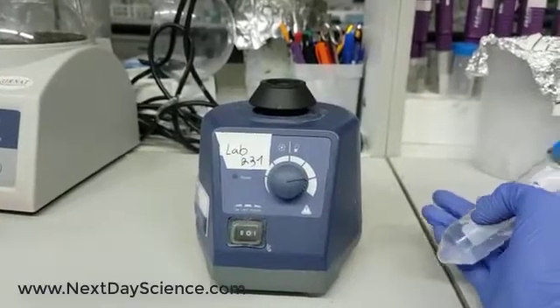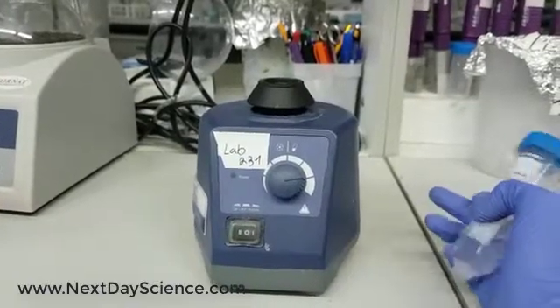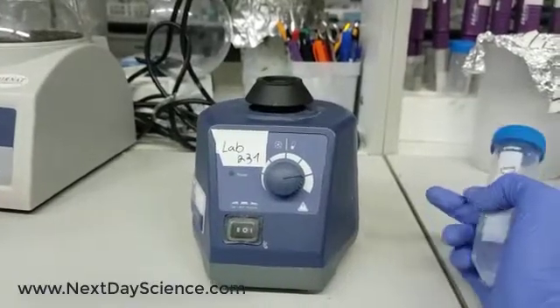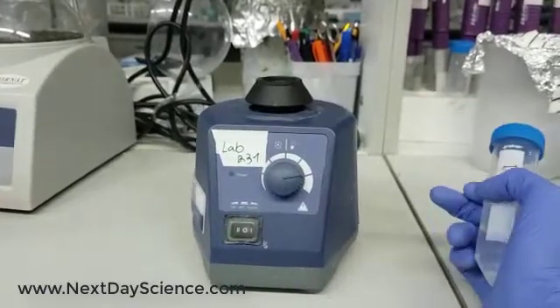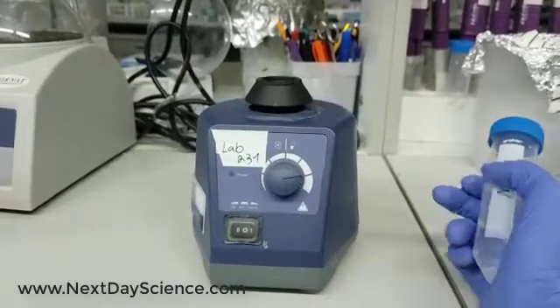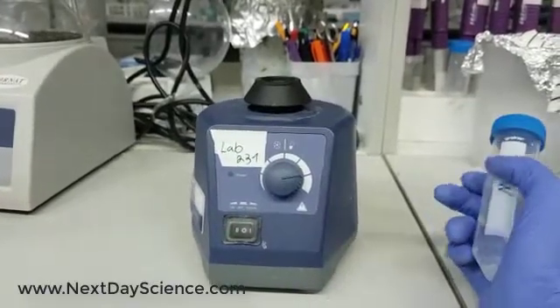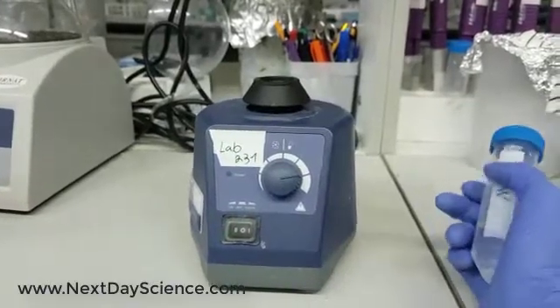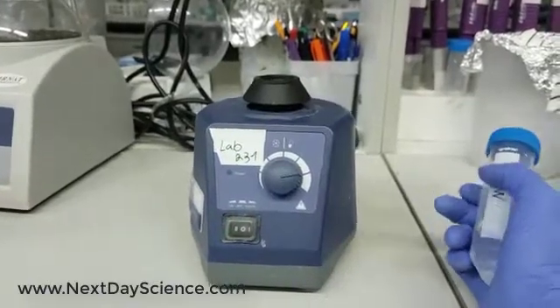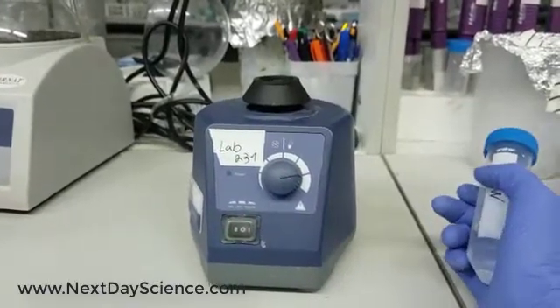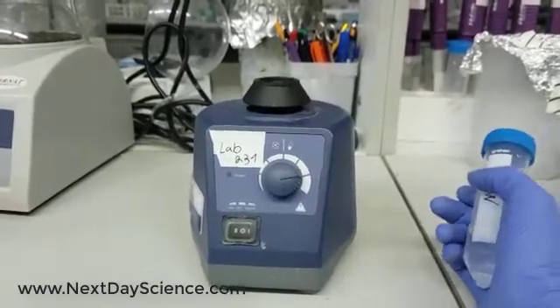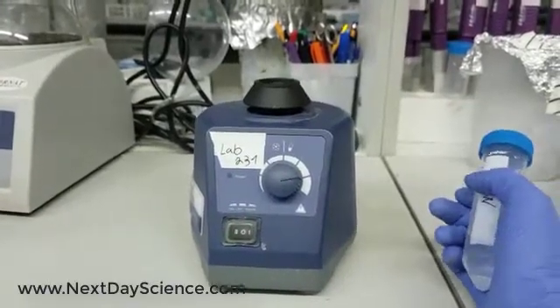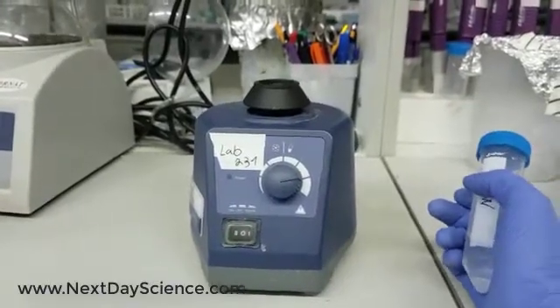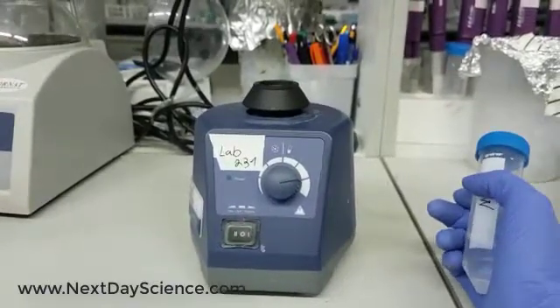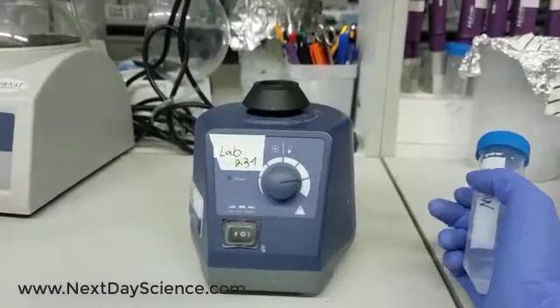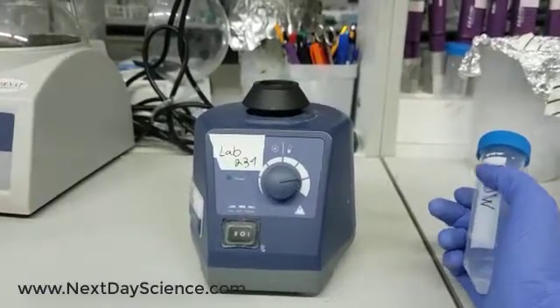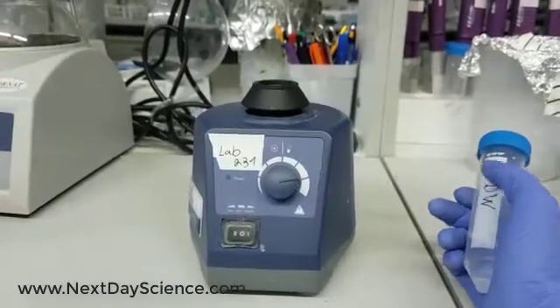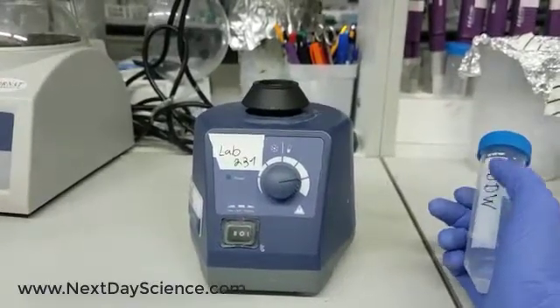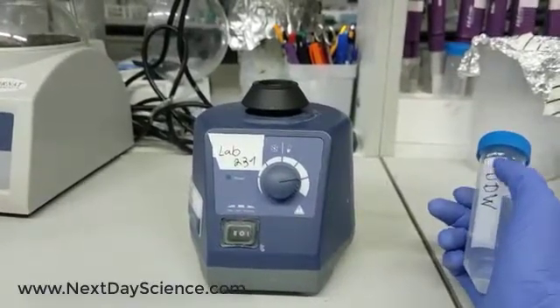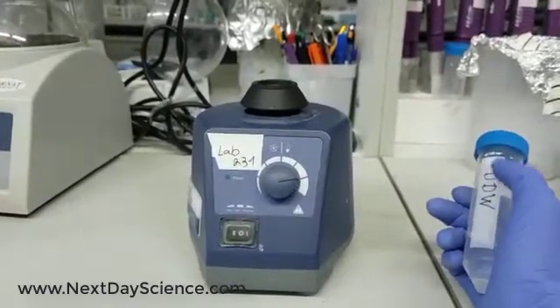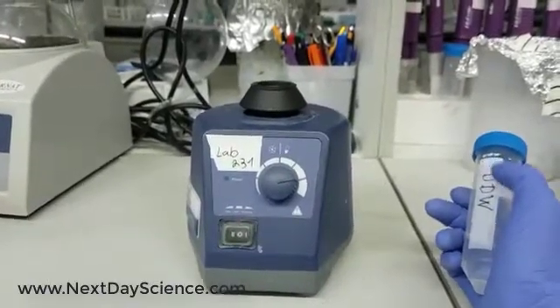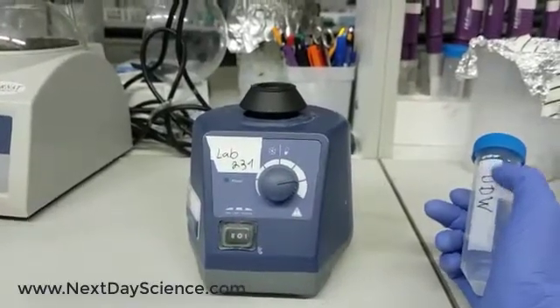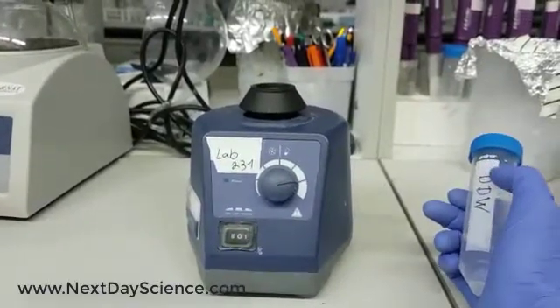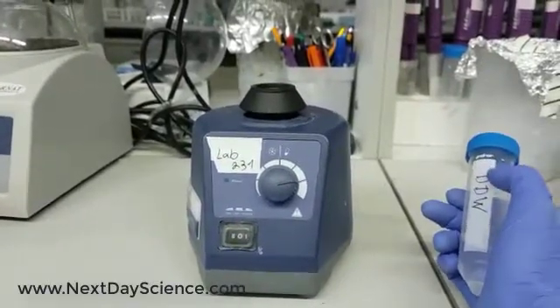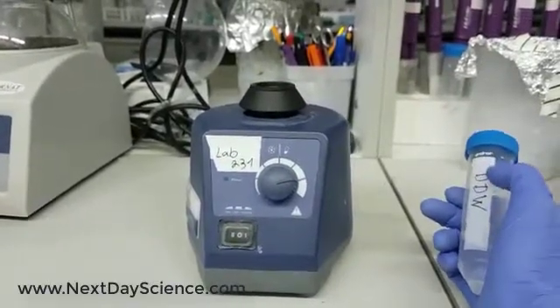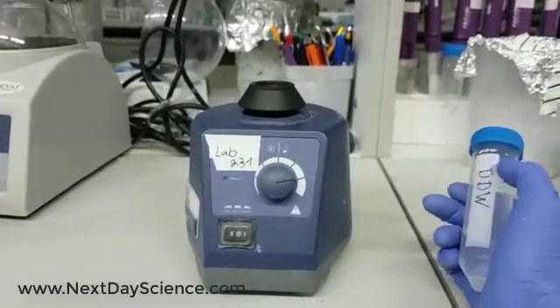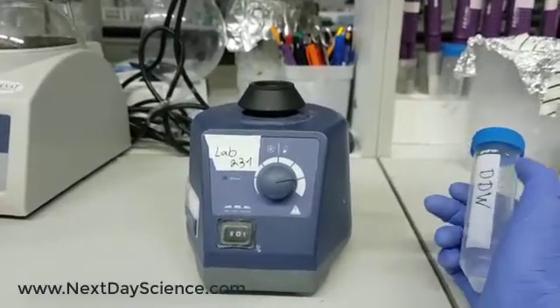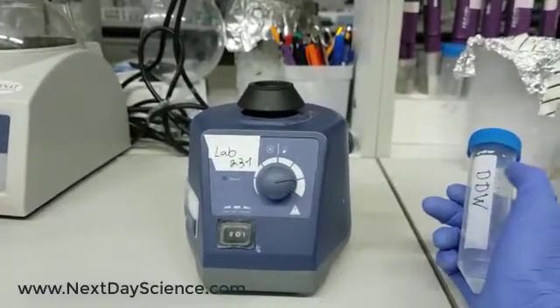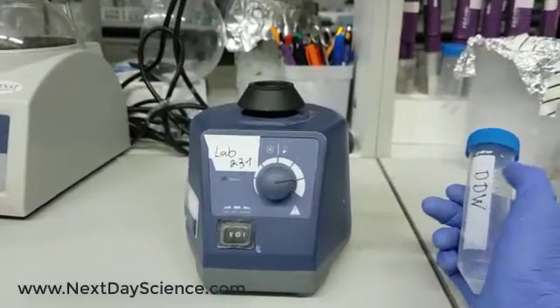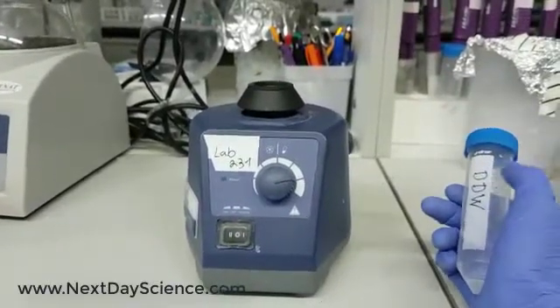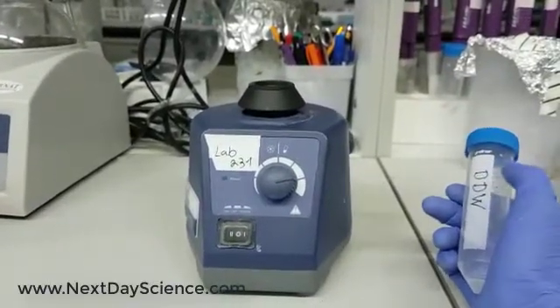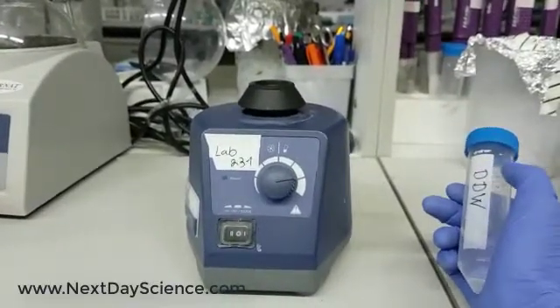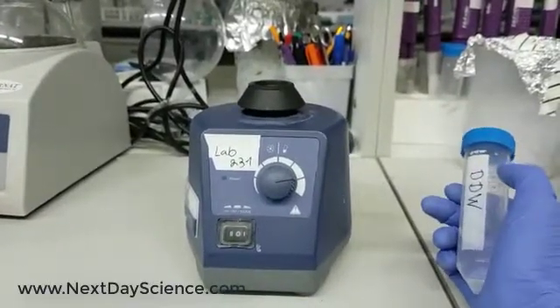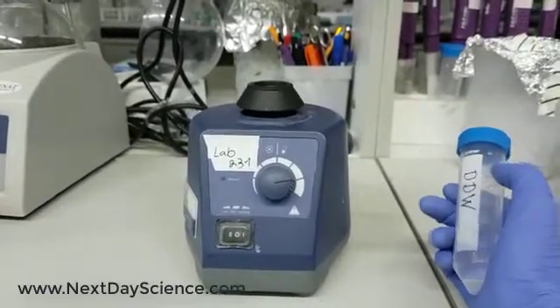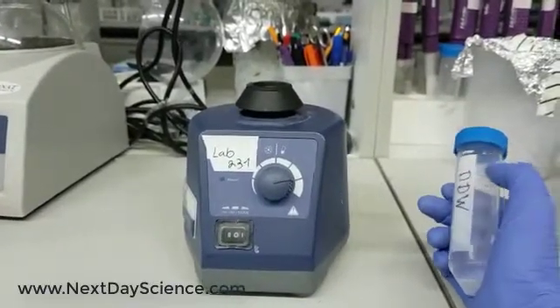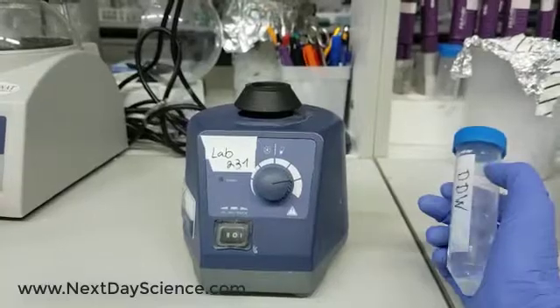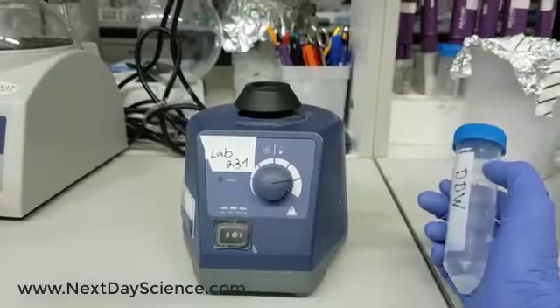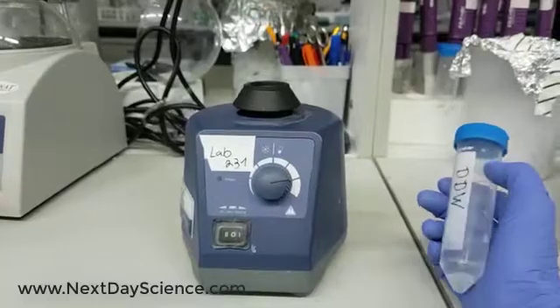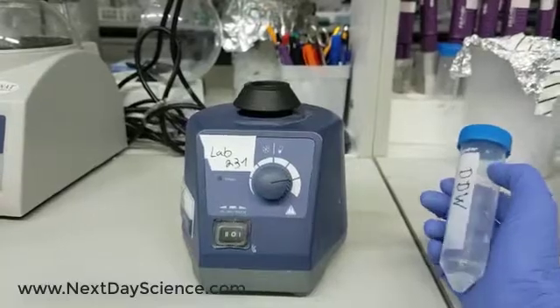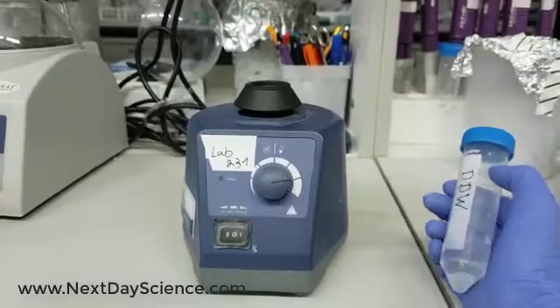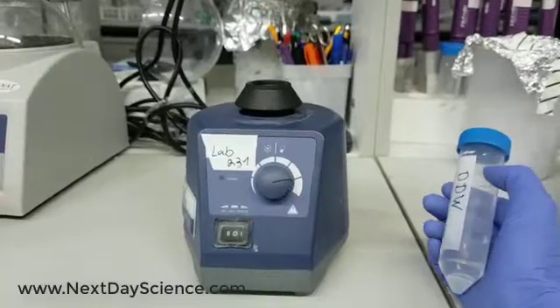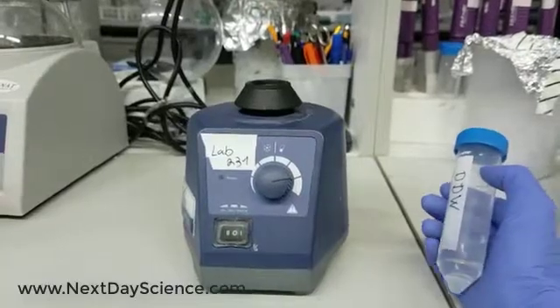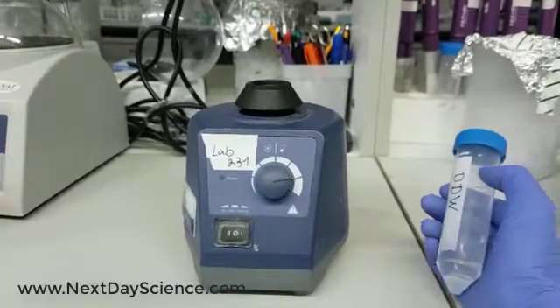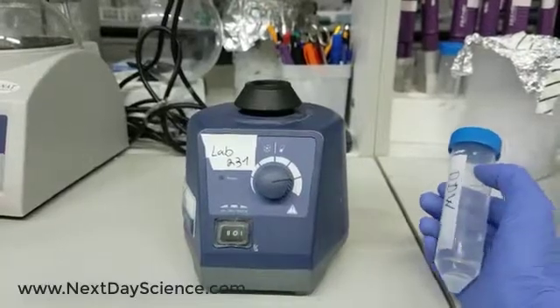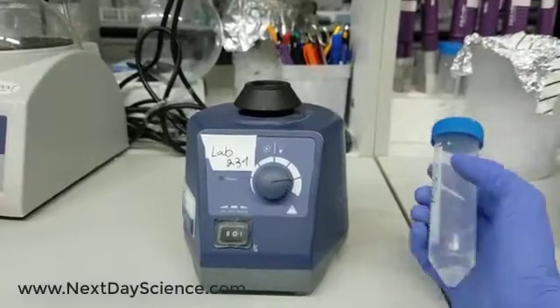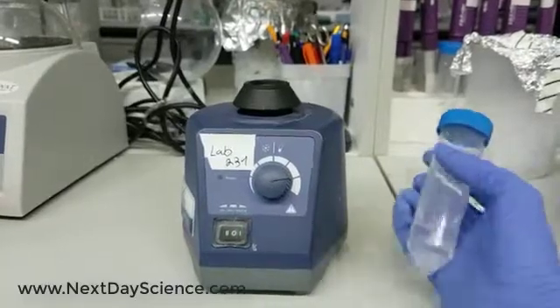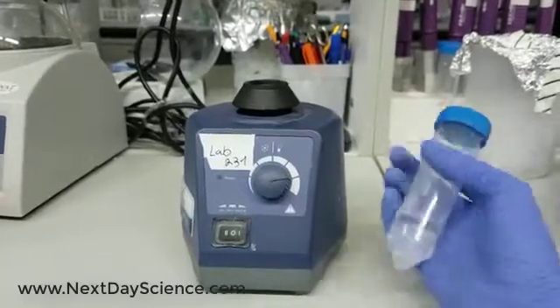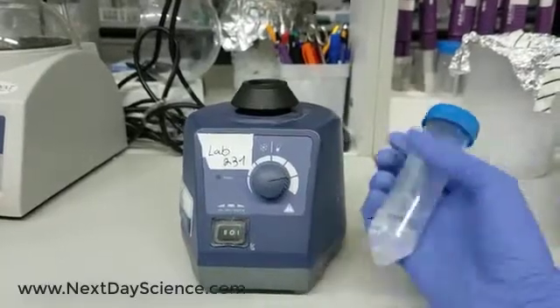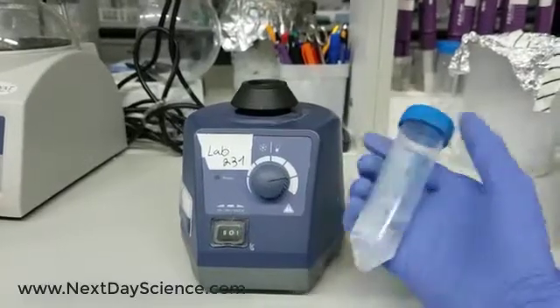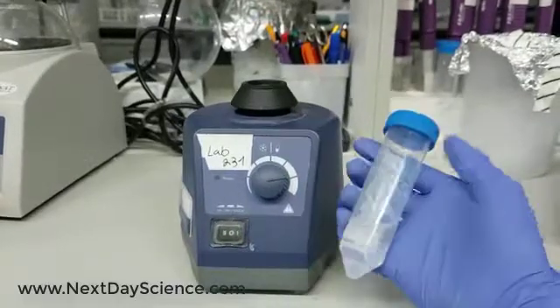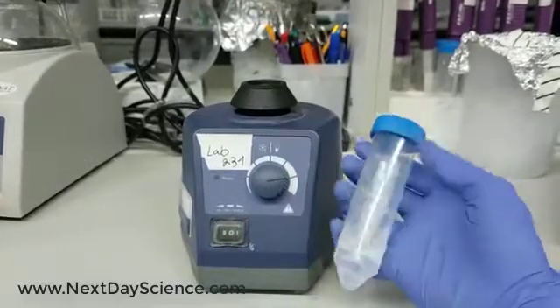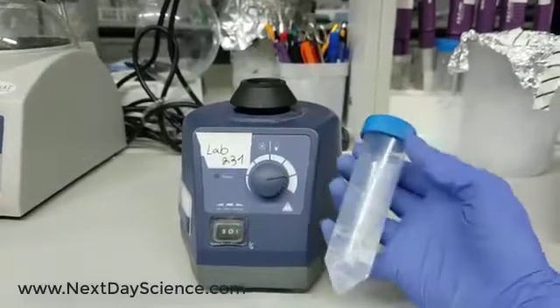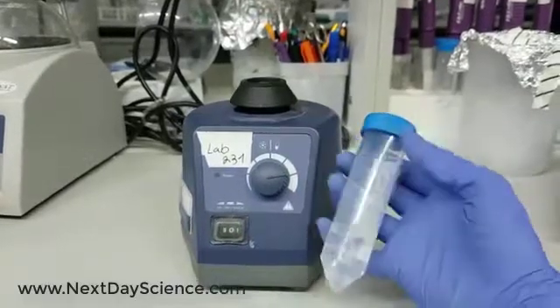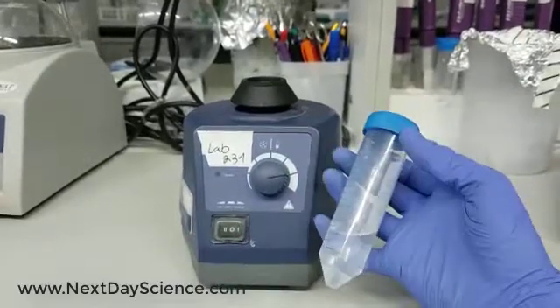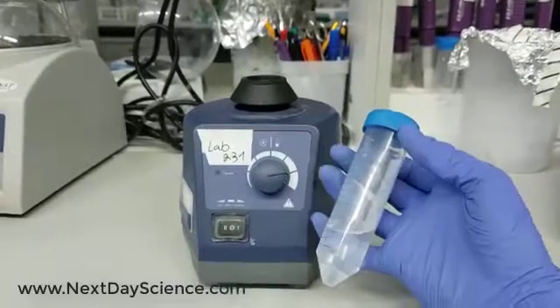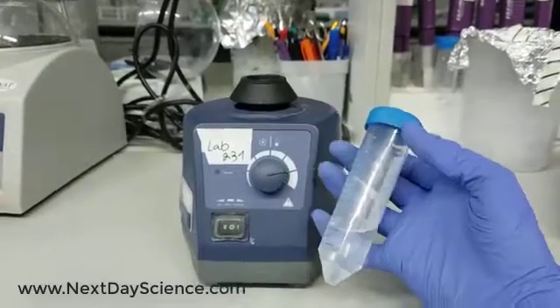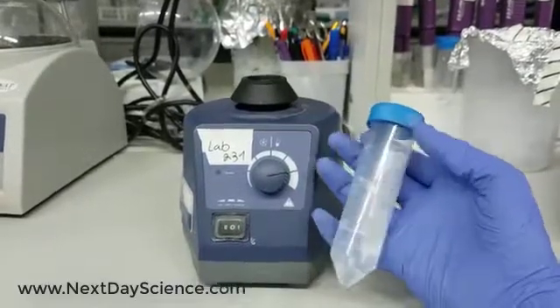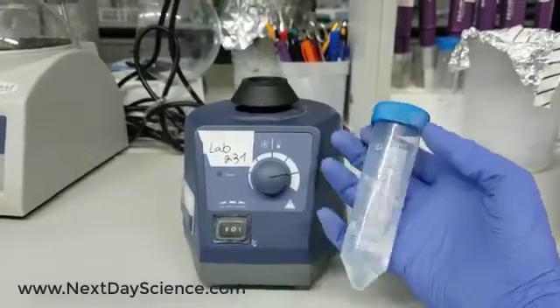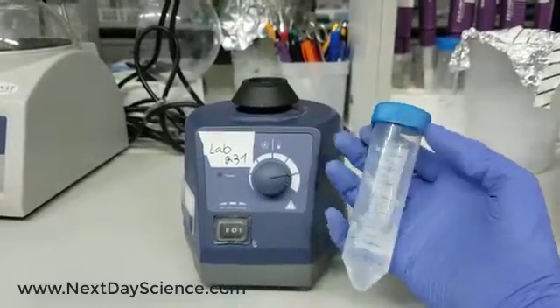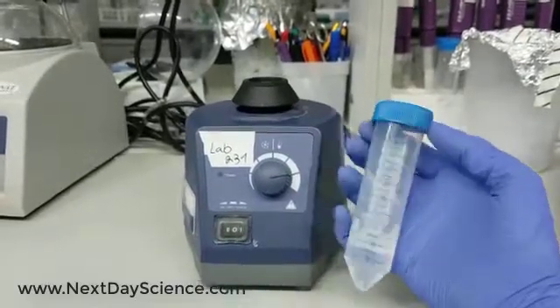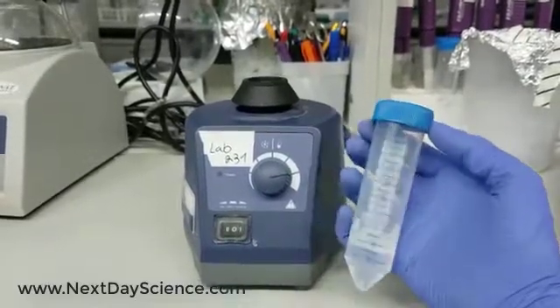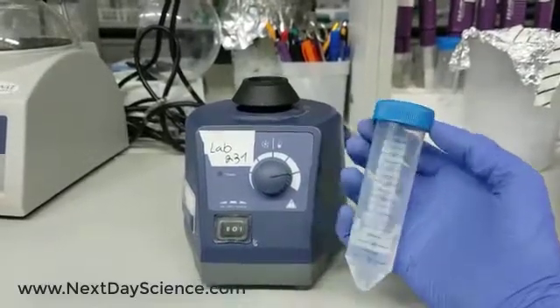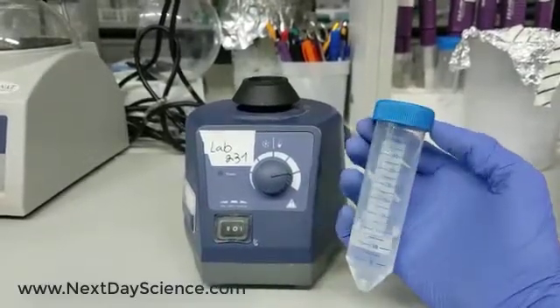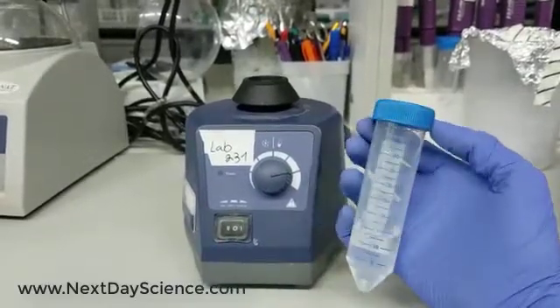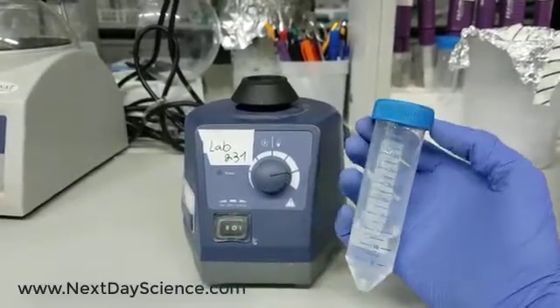It provides smooth, instant vortexing of even the largest sample sizes, including full 50ml tubes like this one, and we all use it.